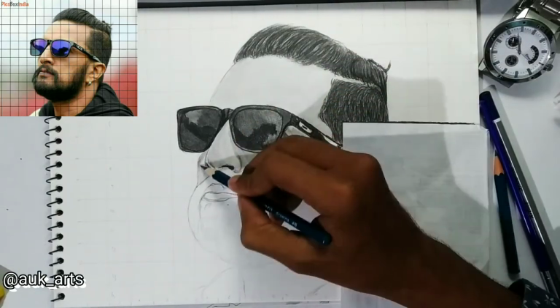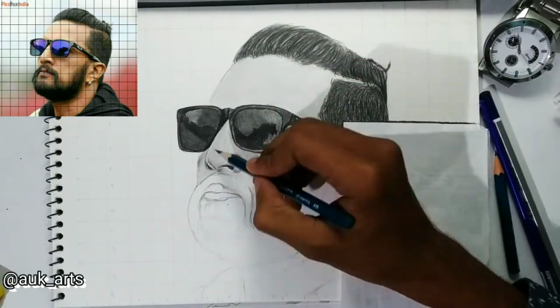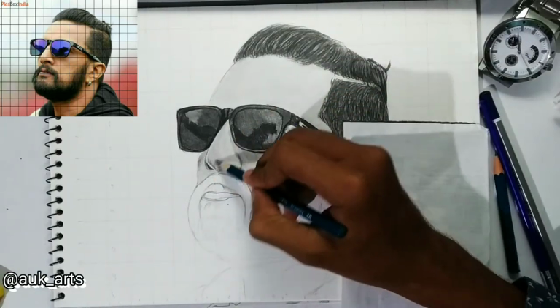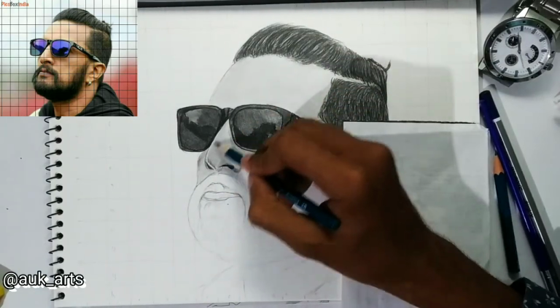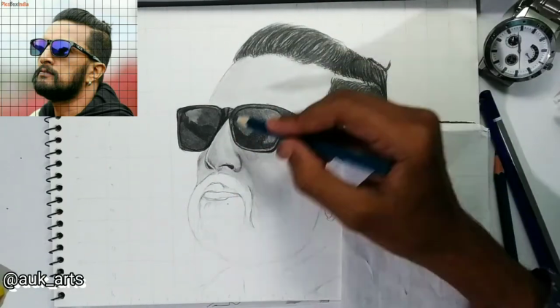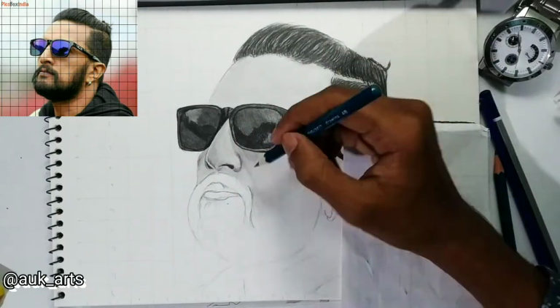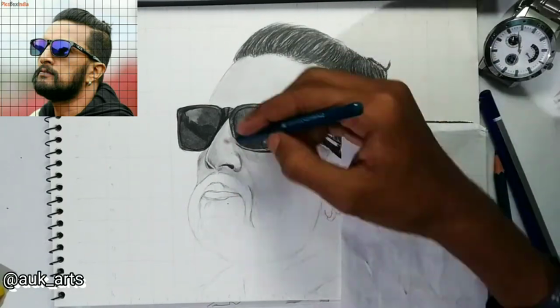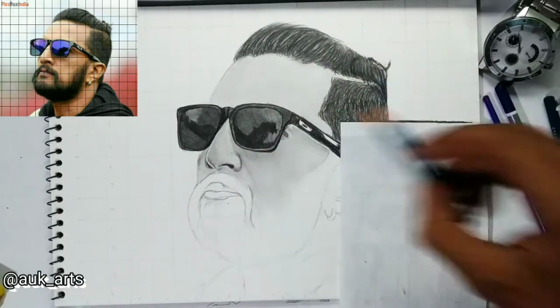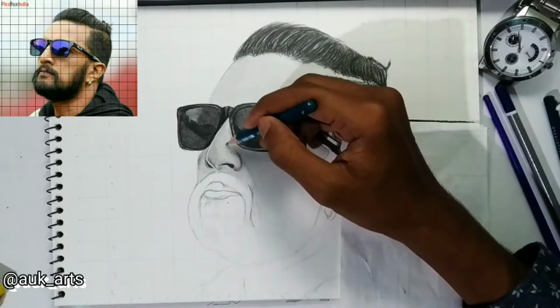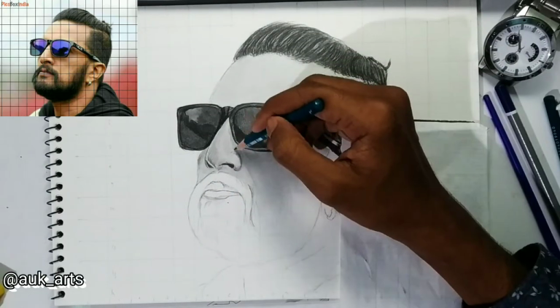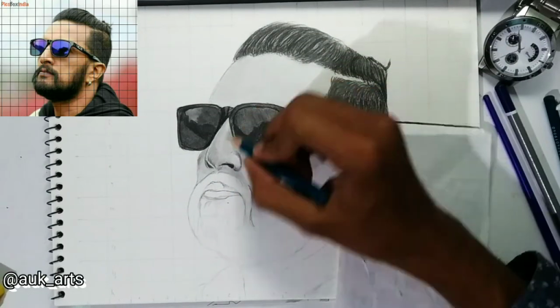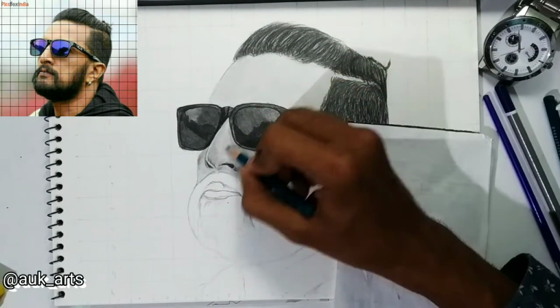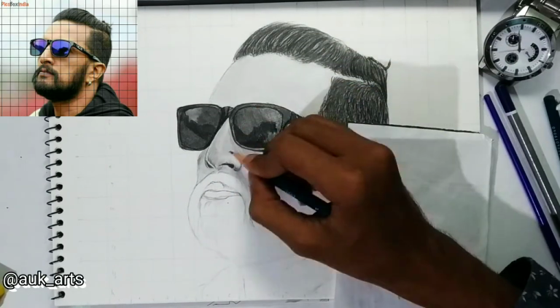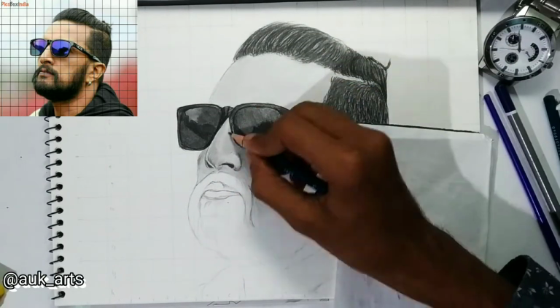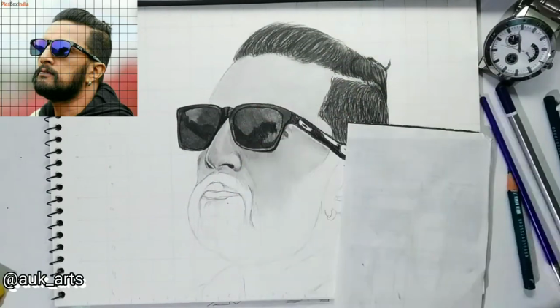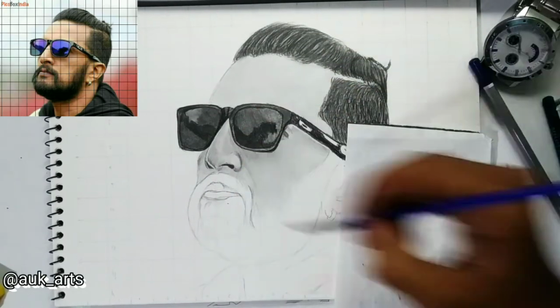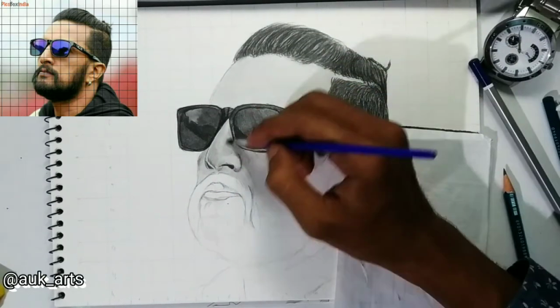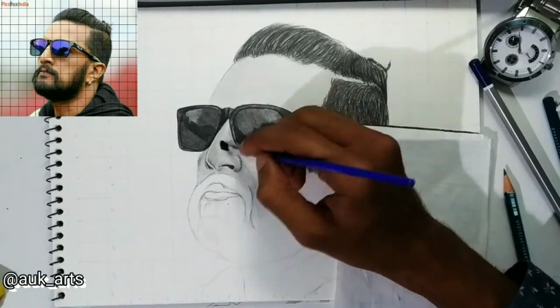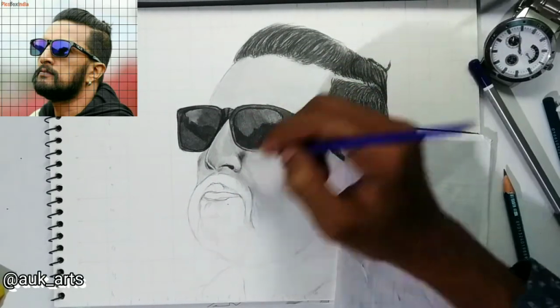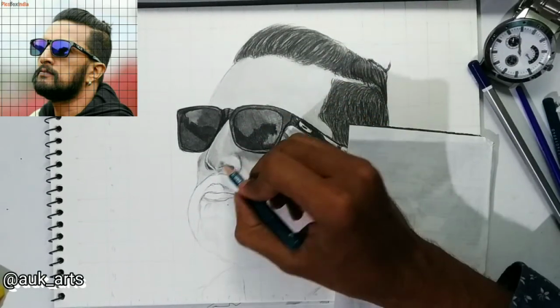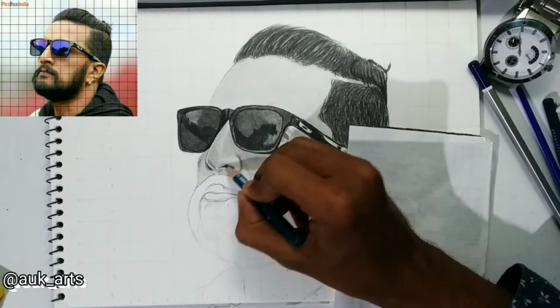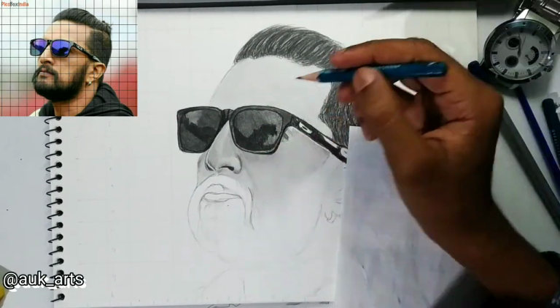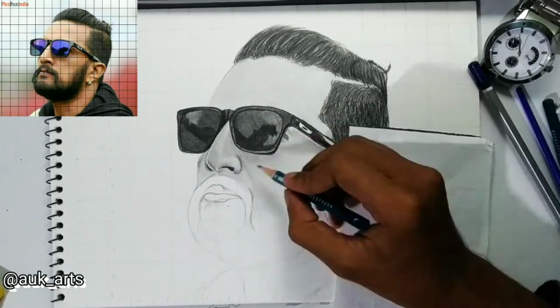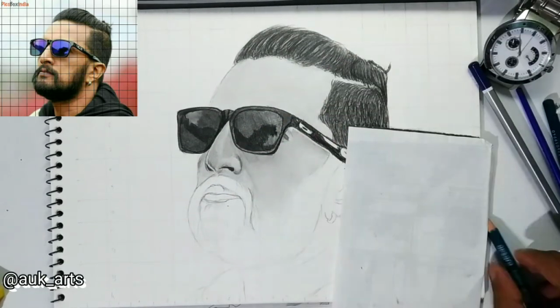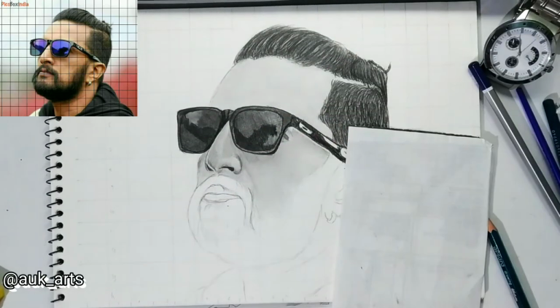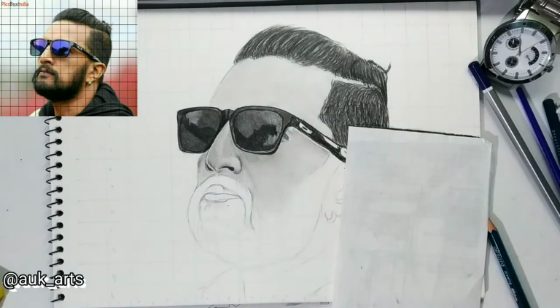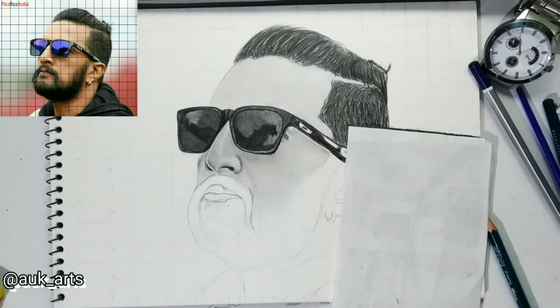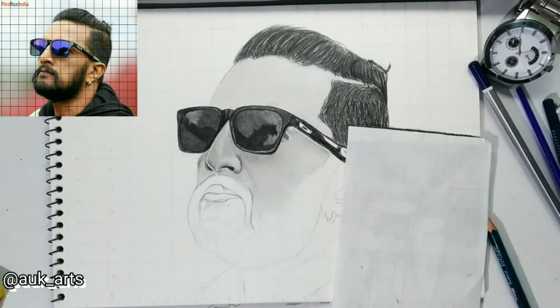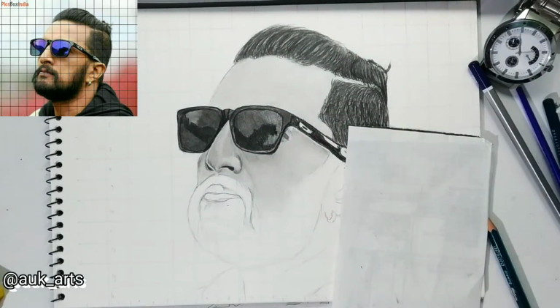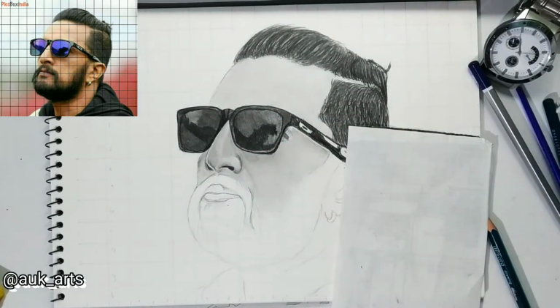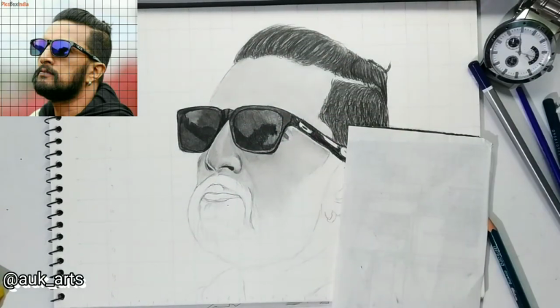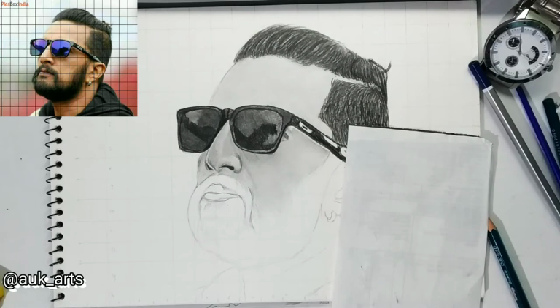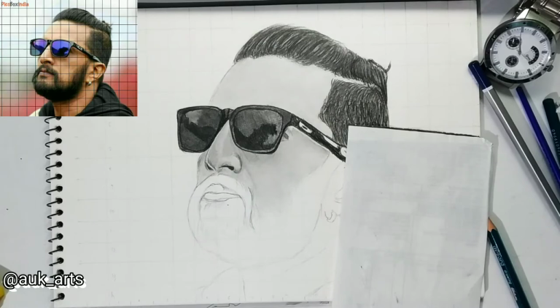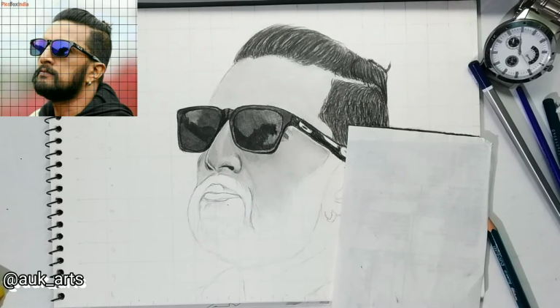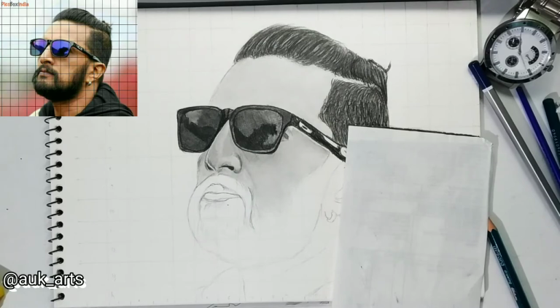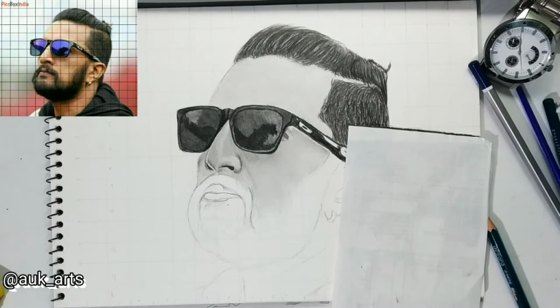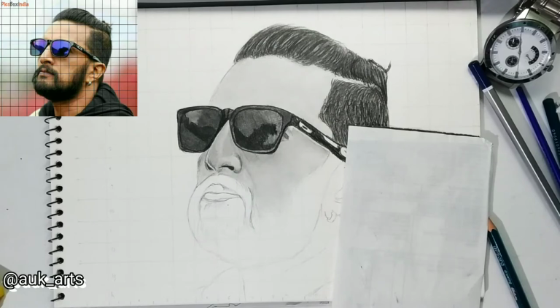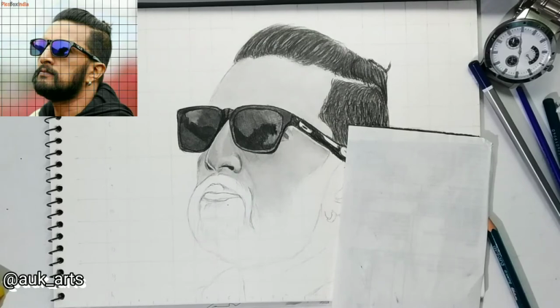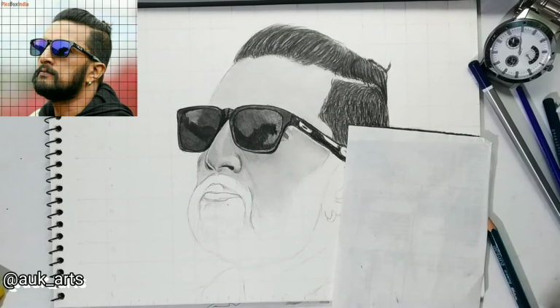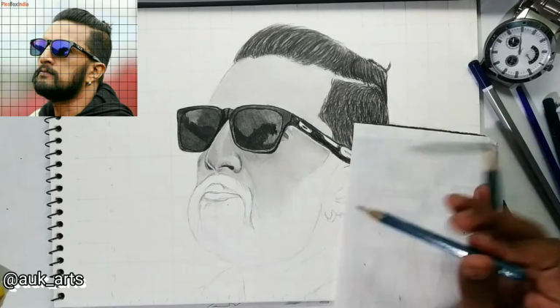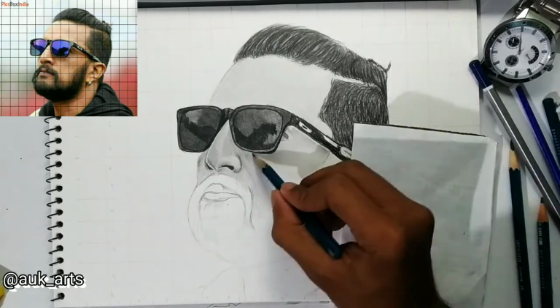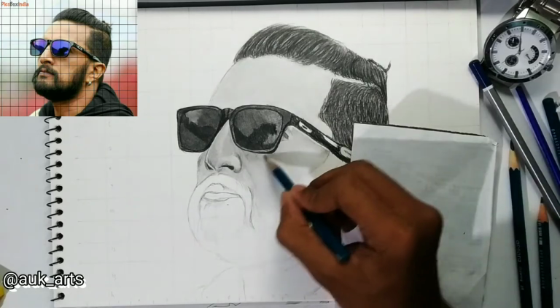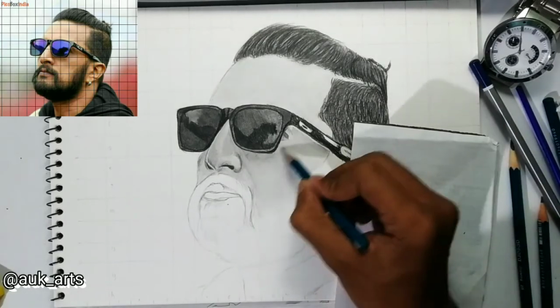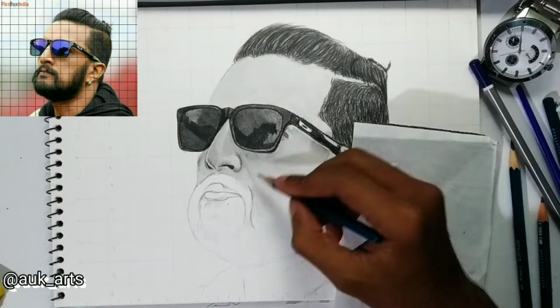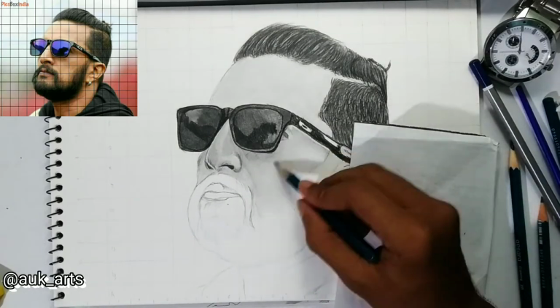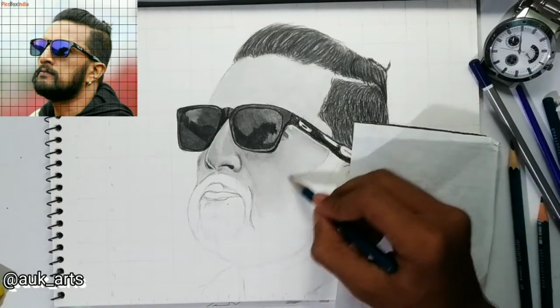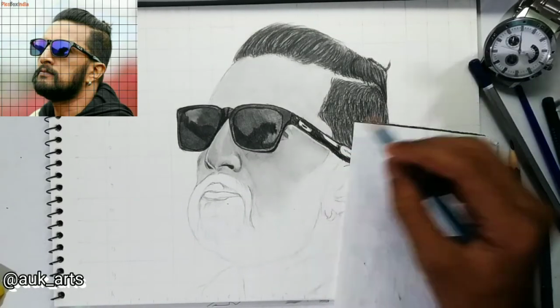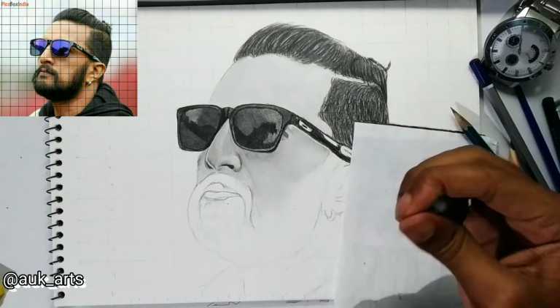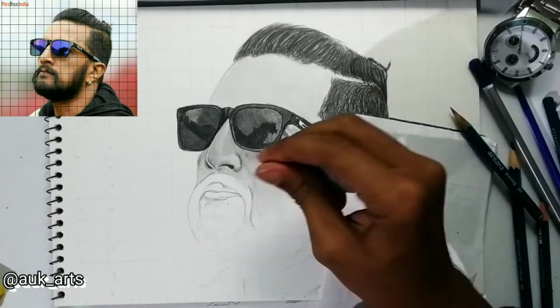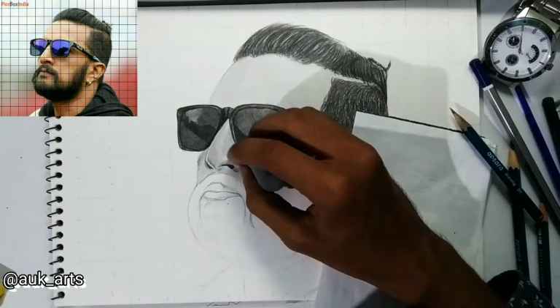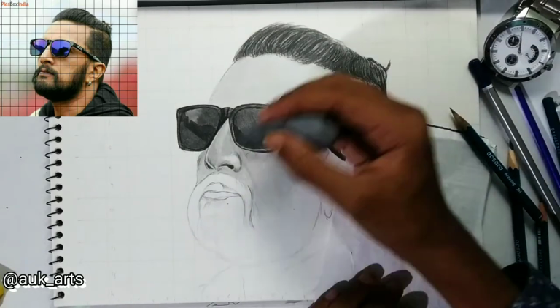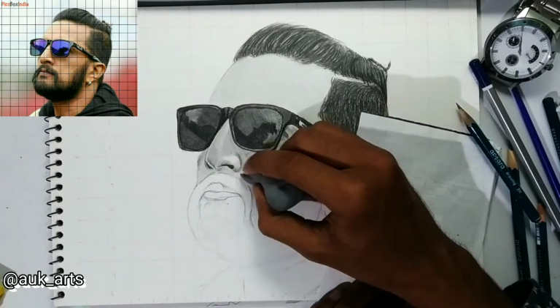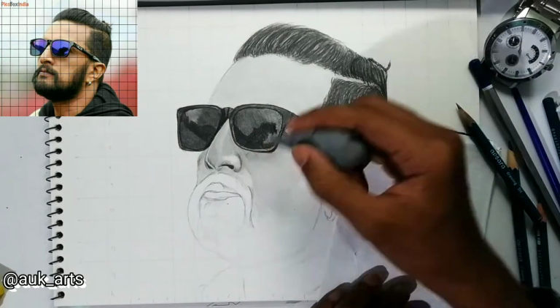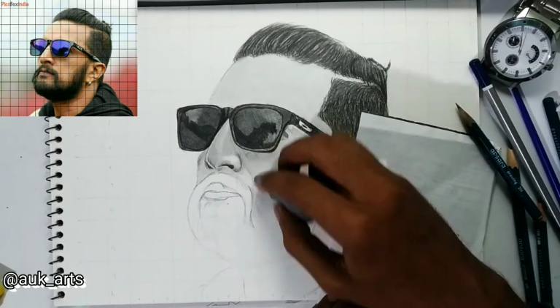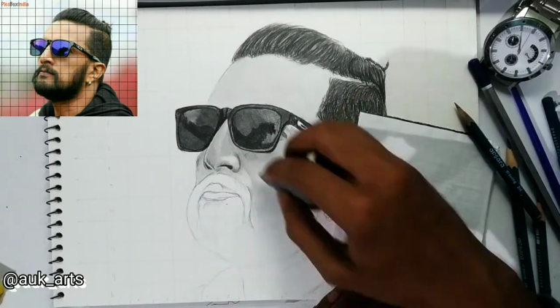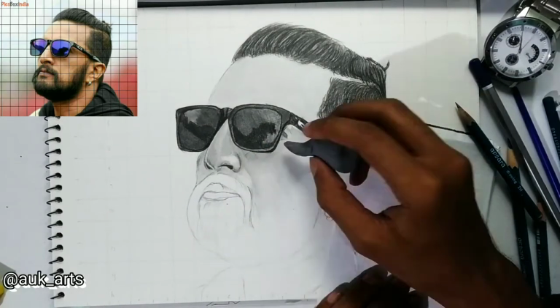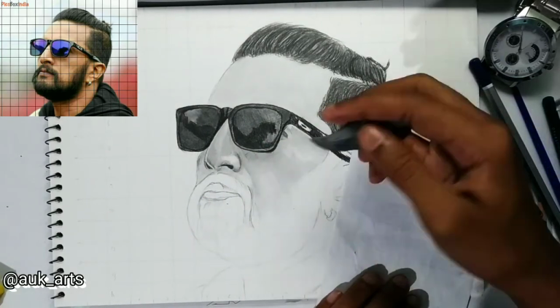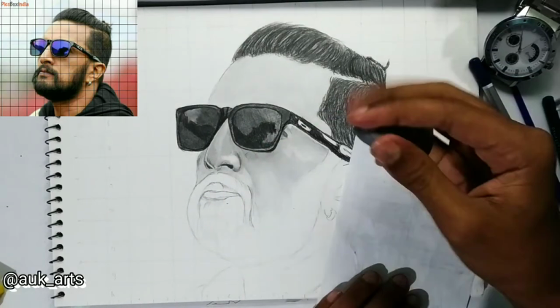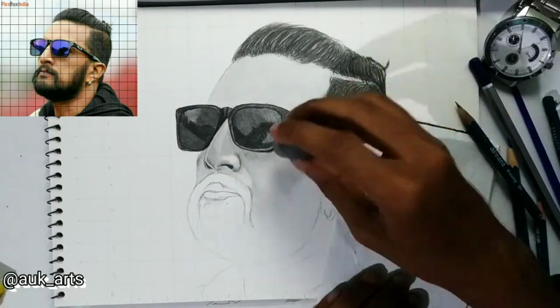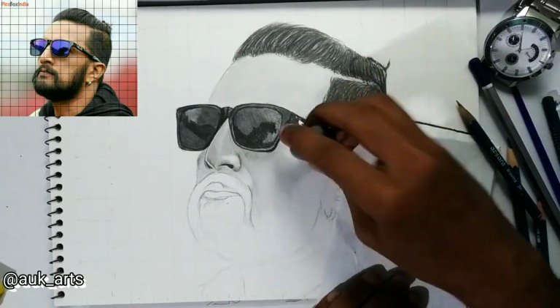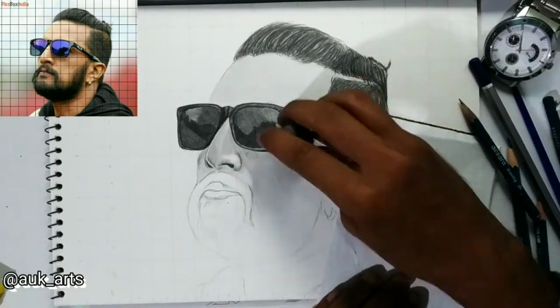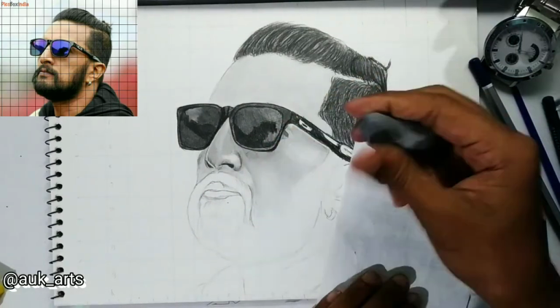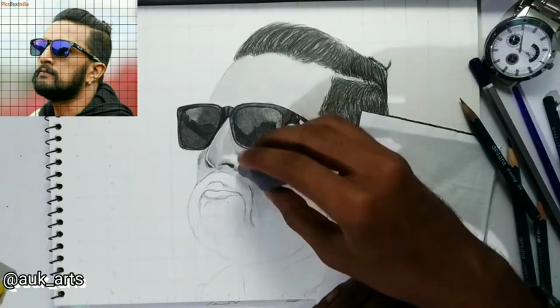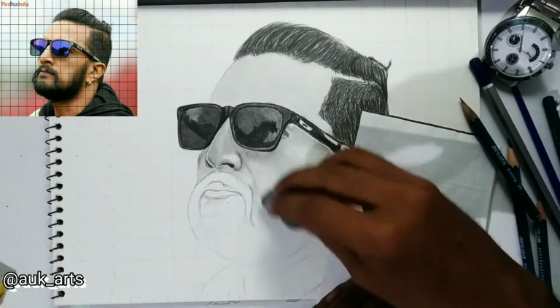Add low-tone highlights with the kneaded eraser. If you want to take a look at the highlights,